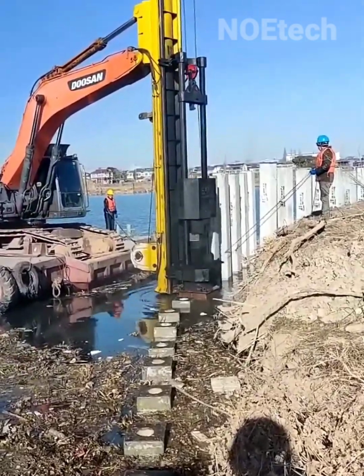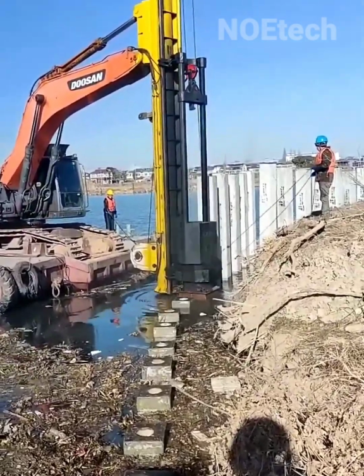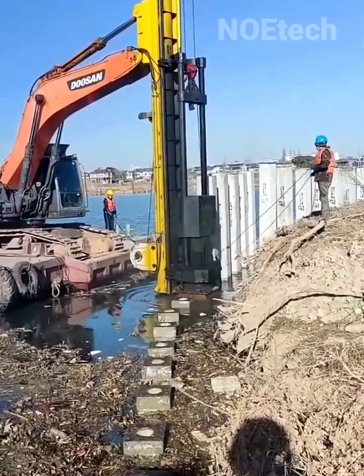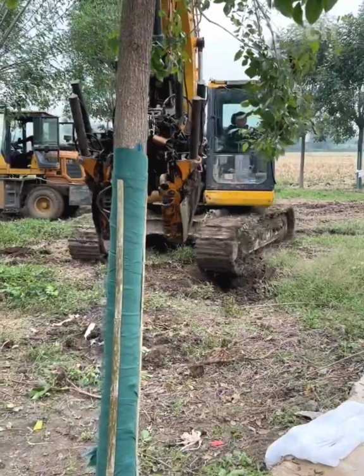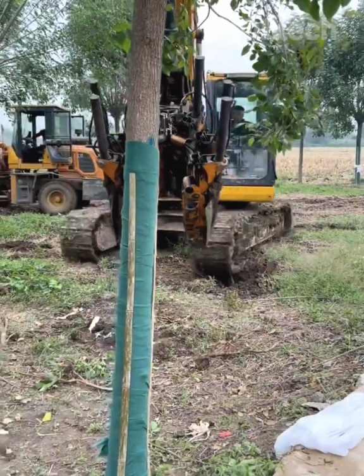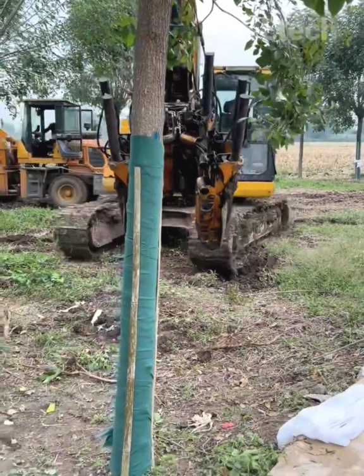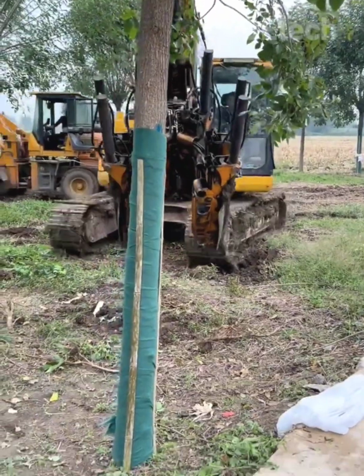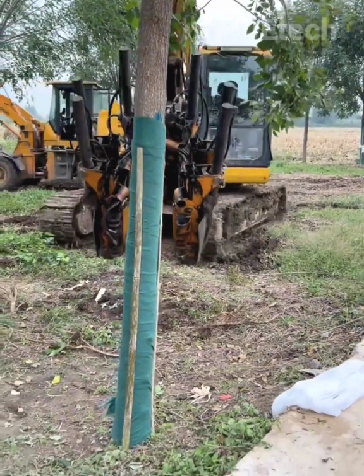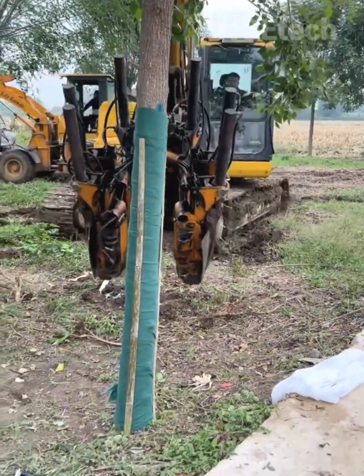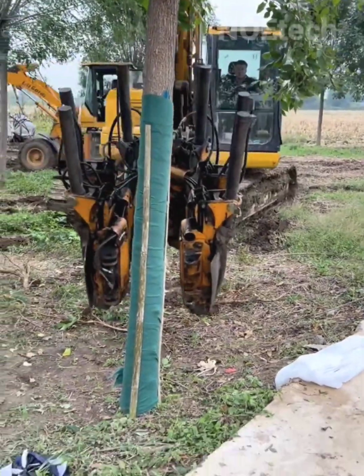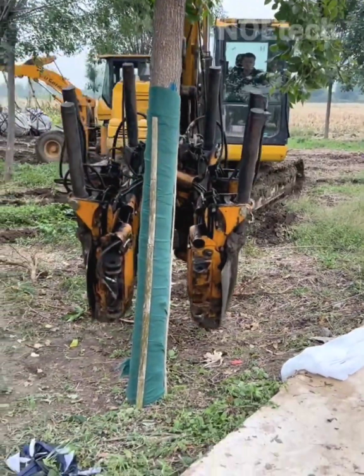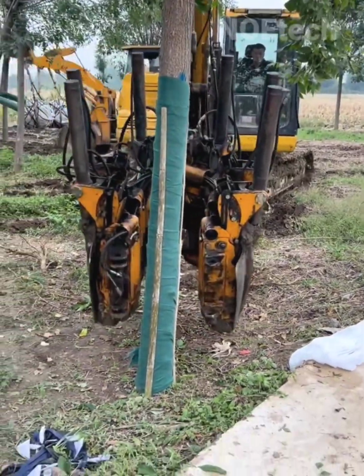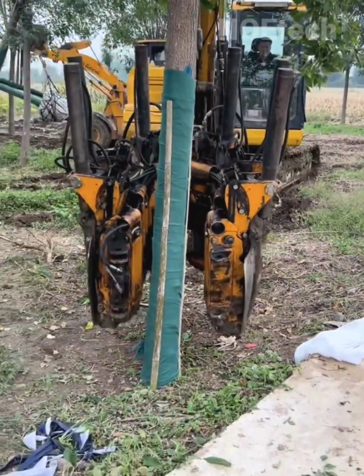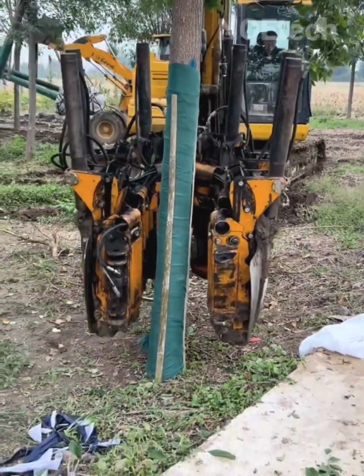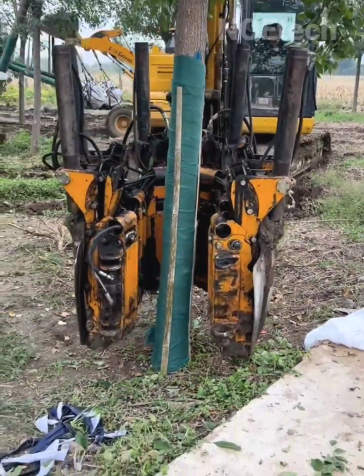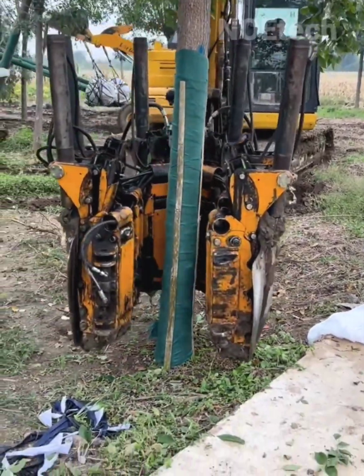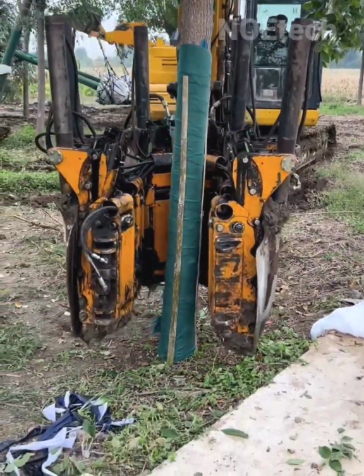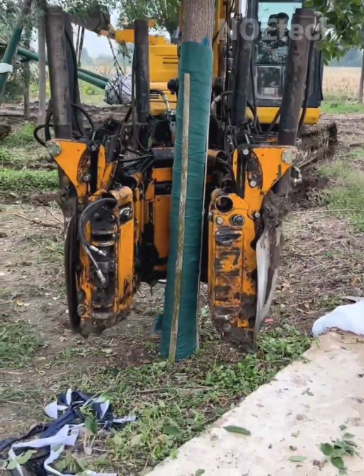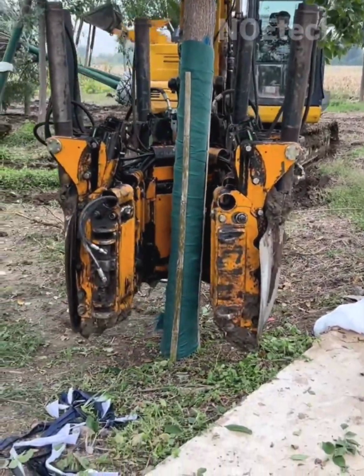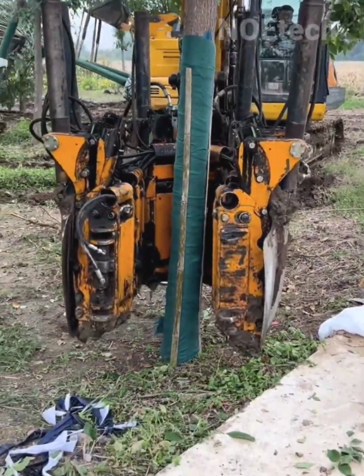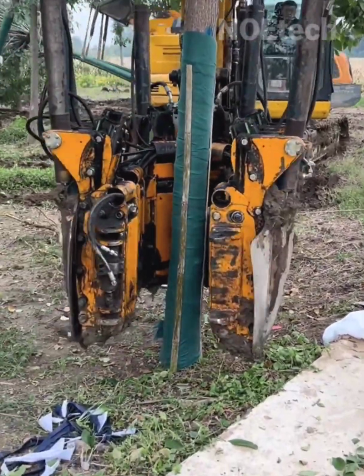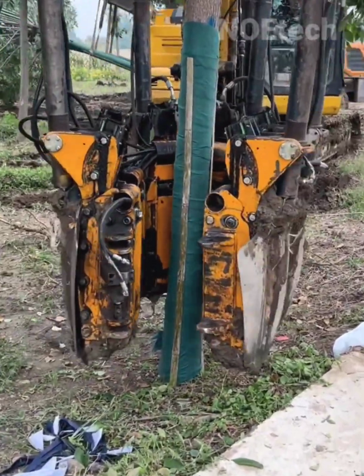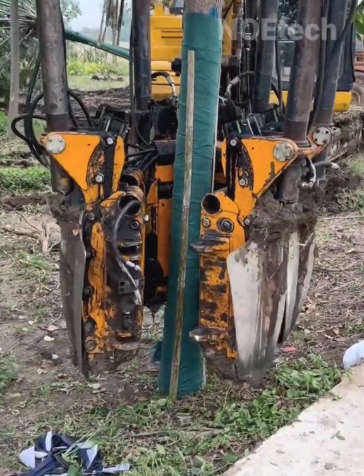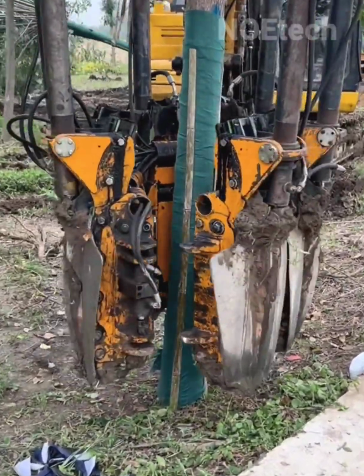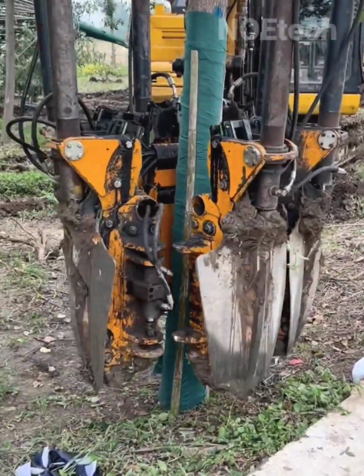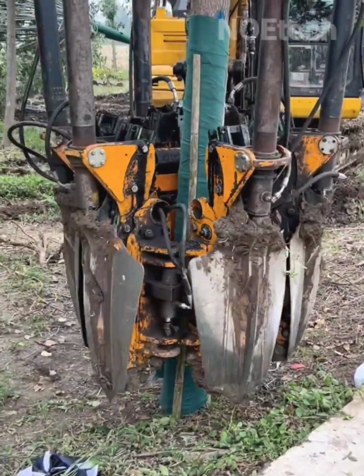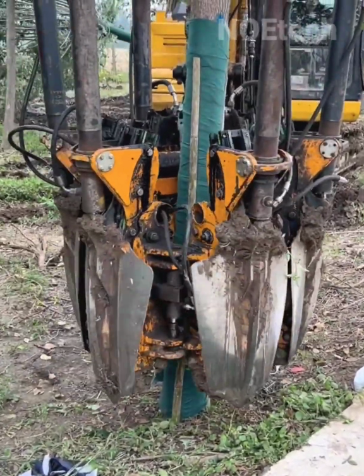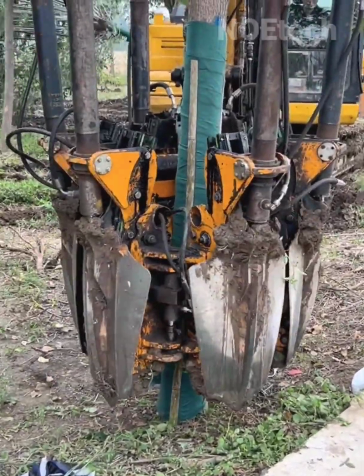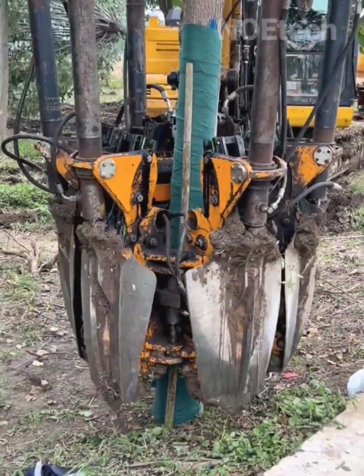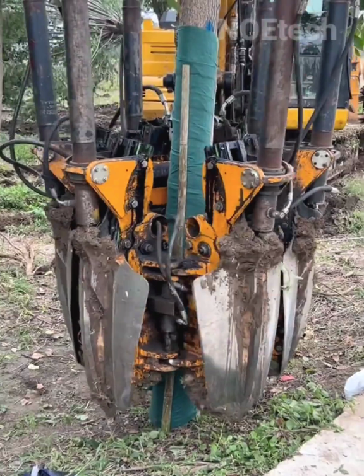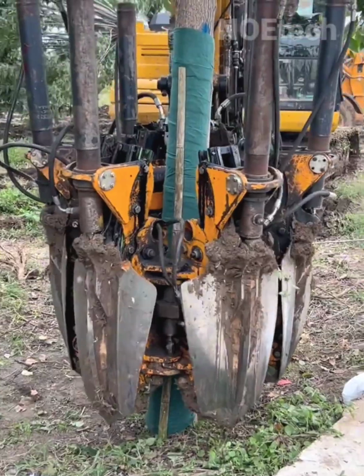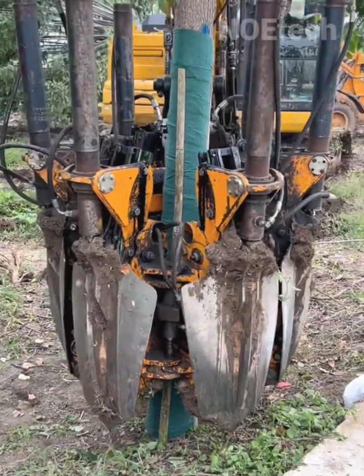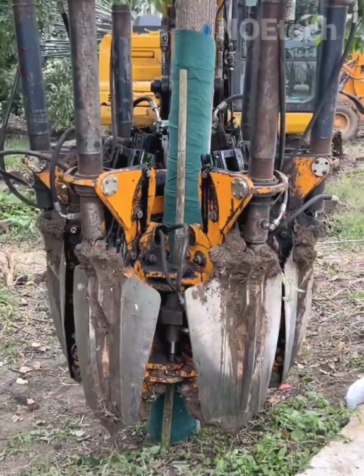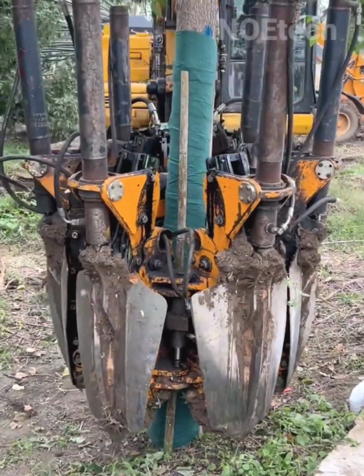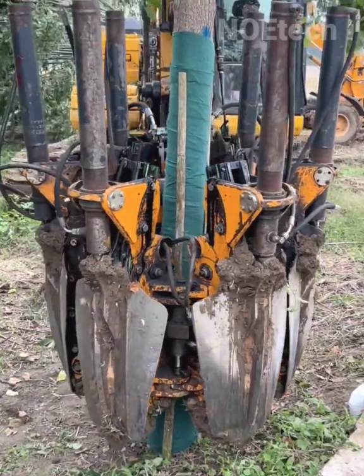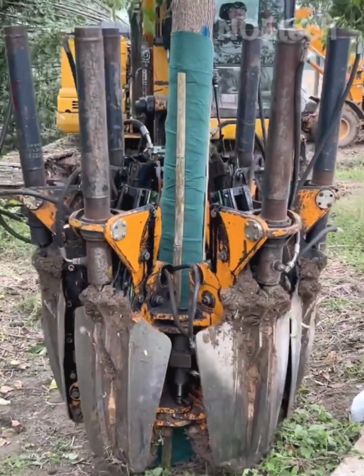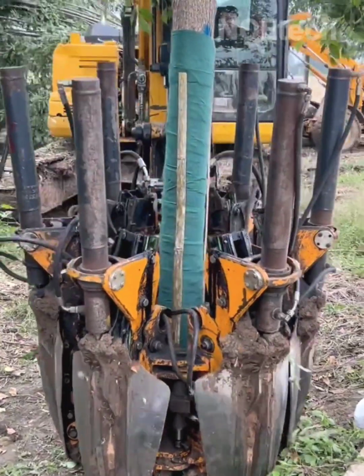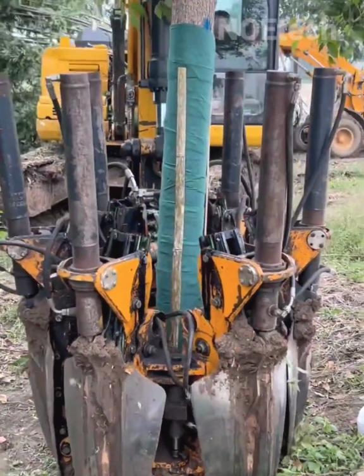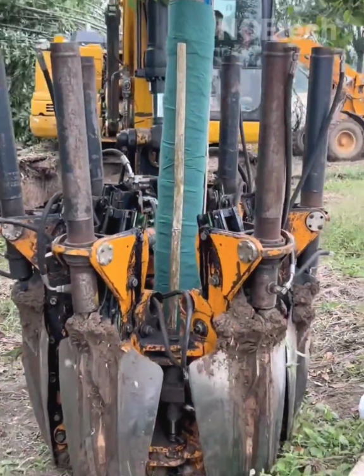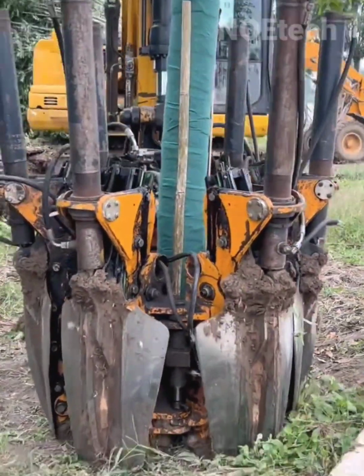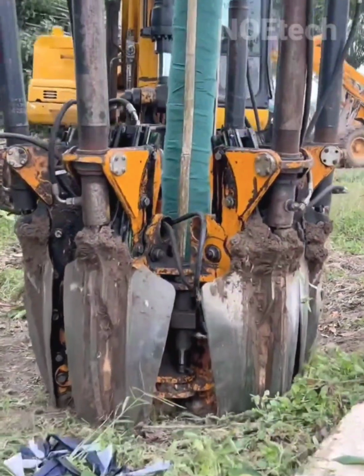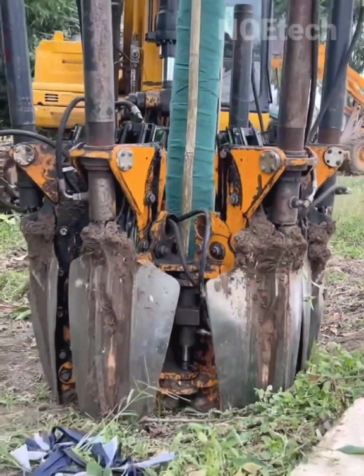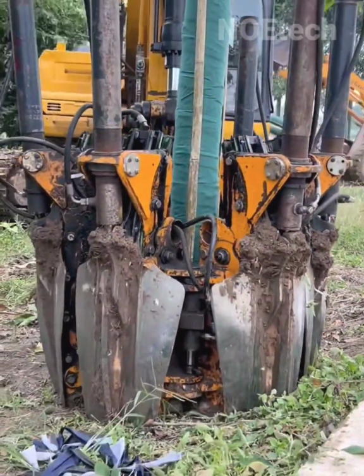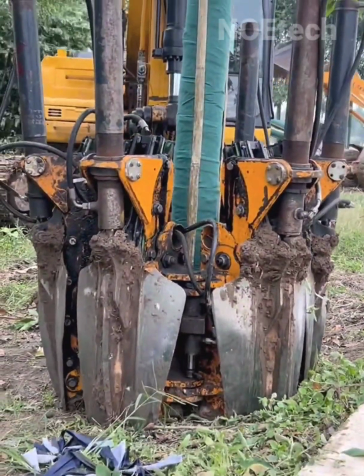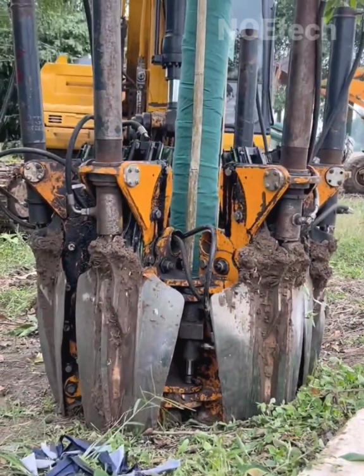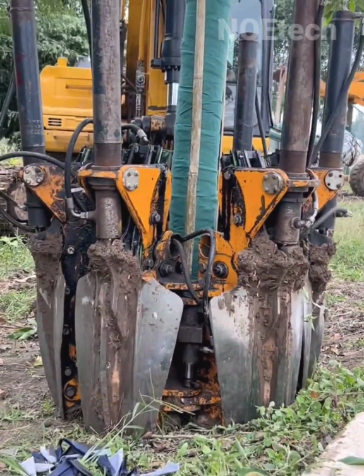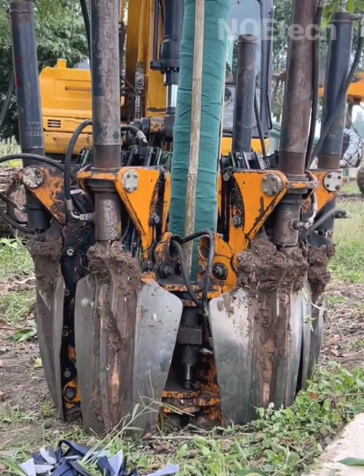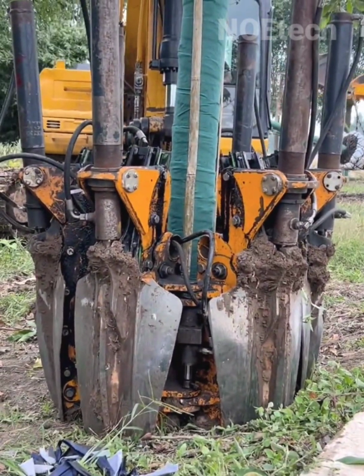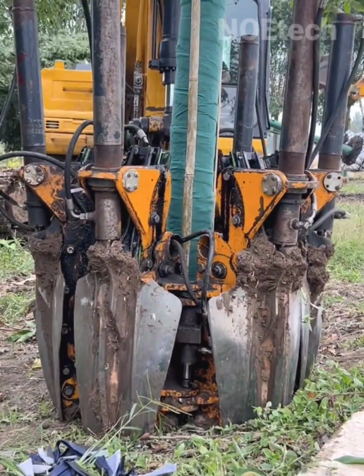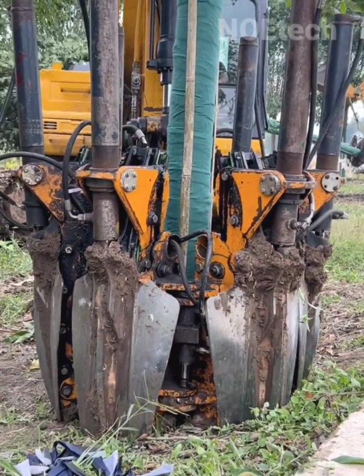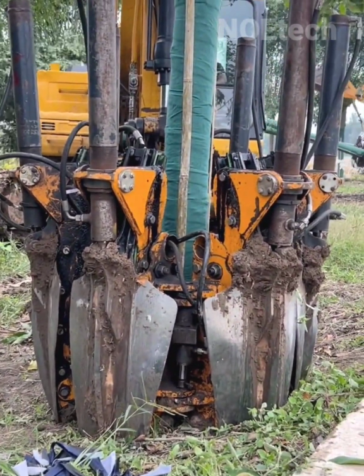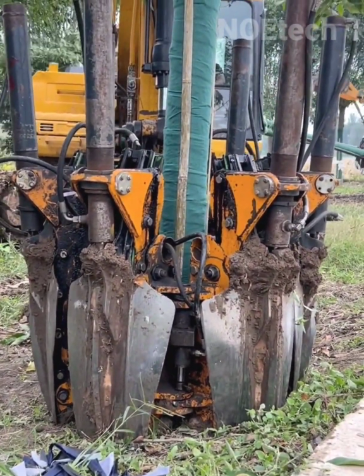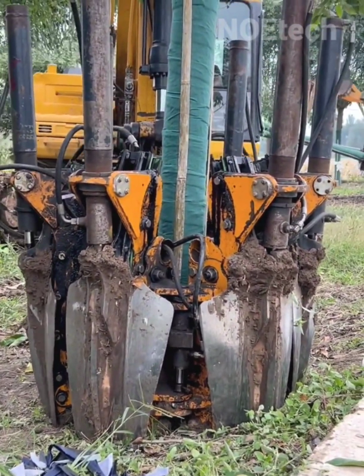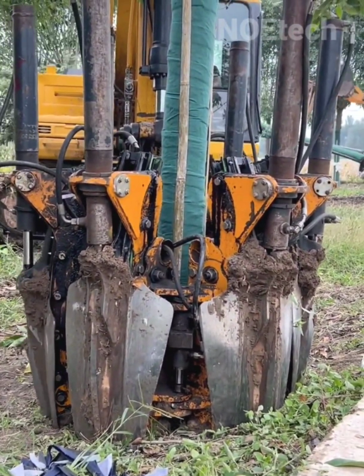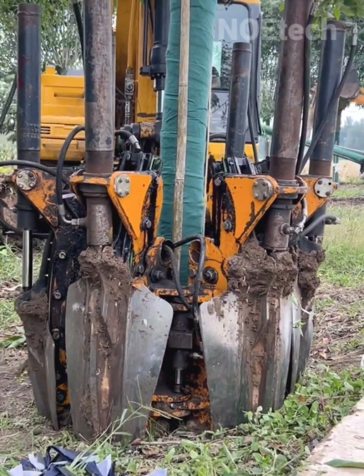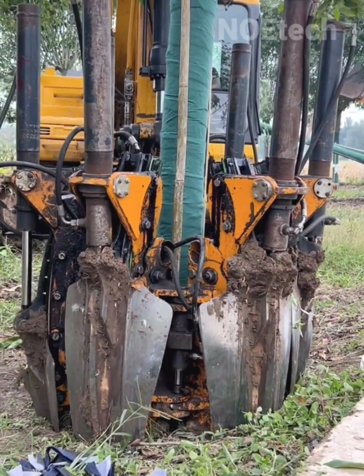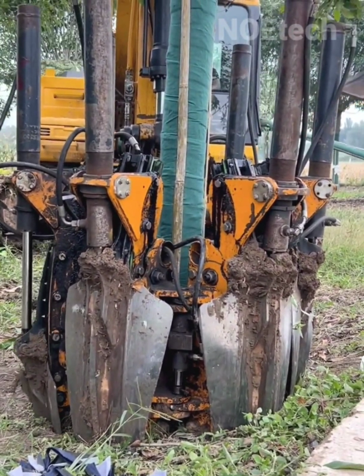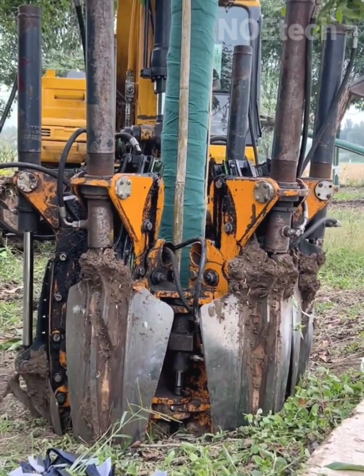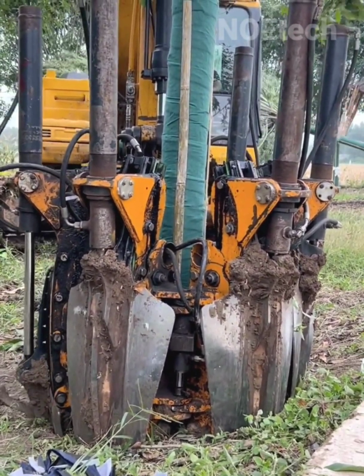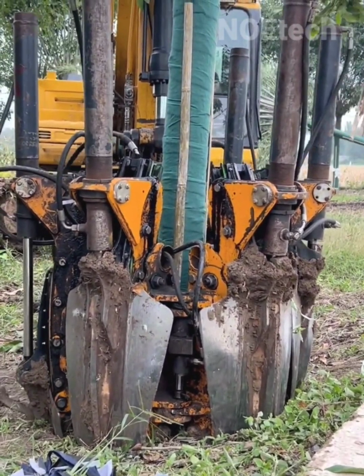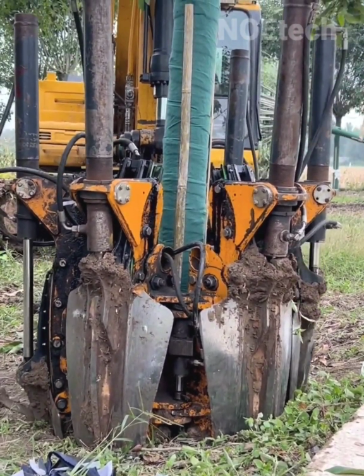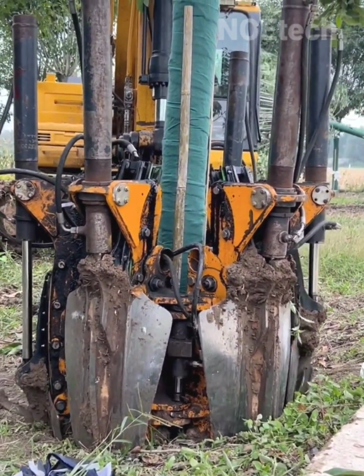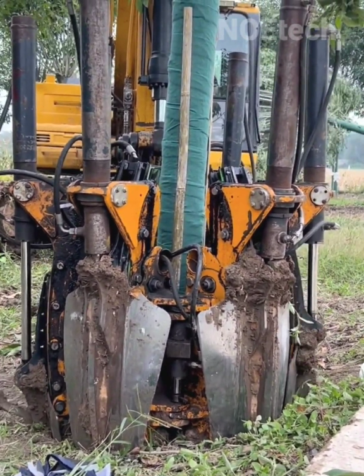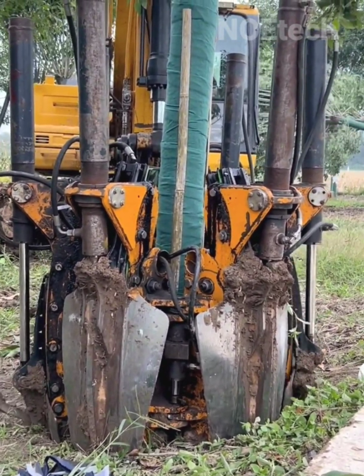Large machines carefully uproot entire trees, moving them without damaging their chances of survival in a new location.